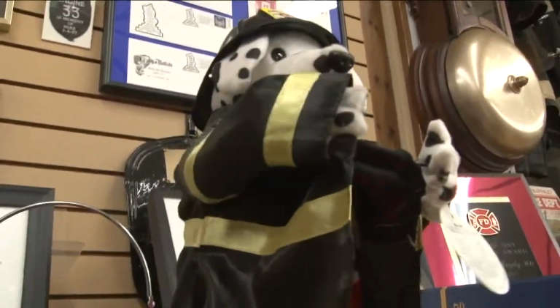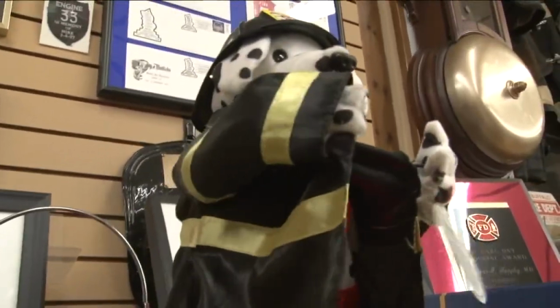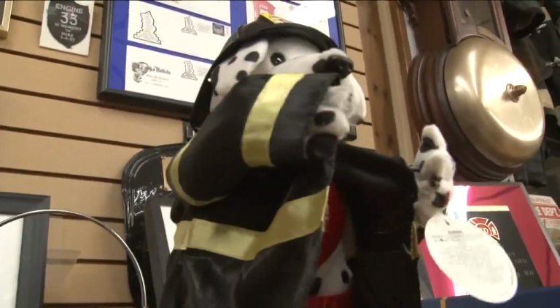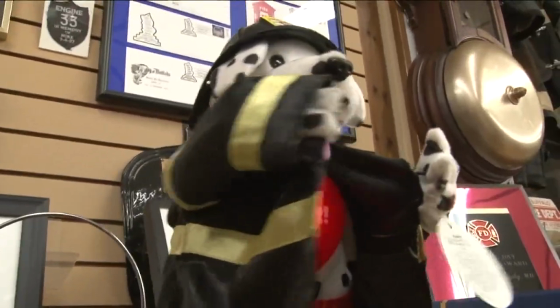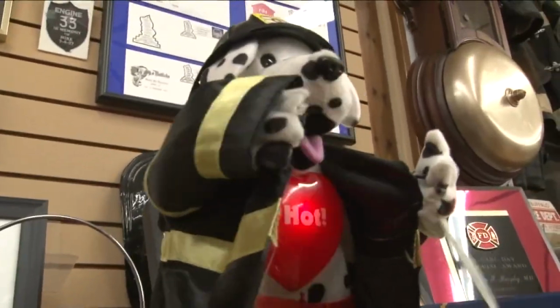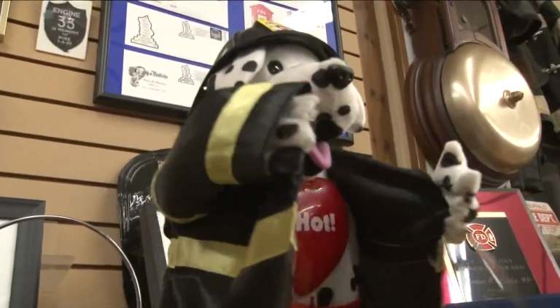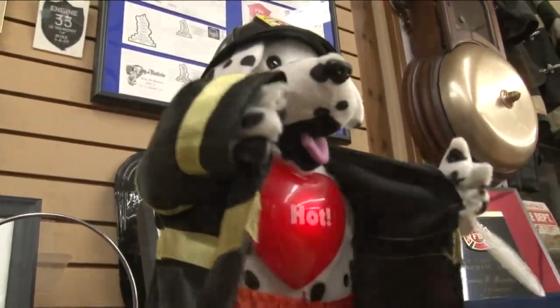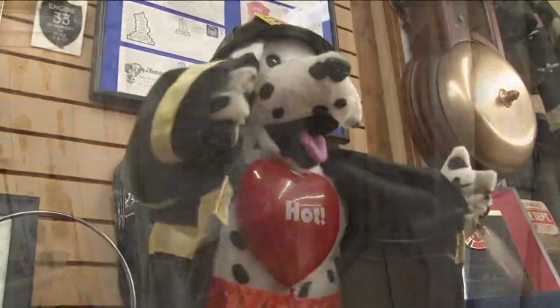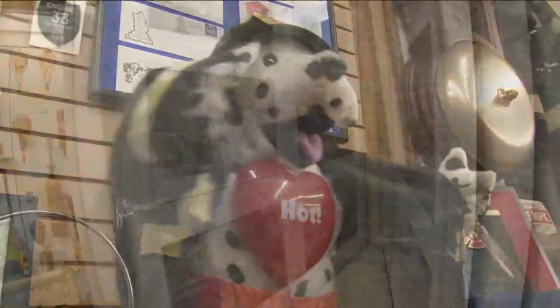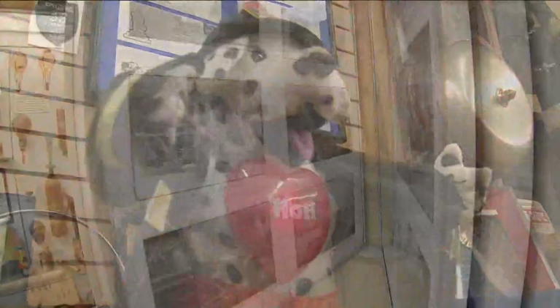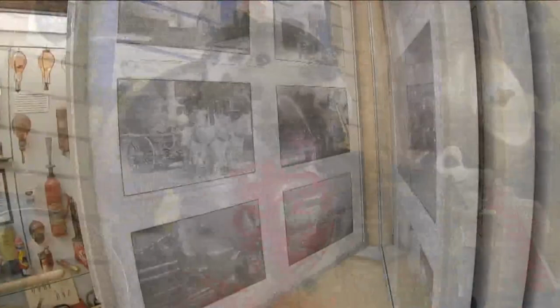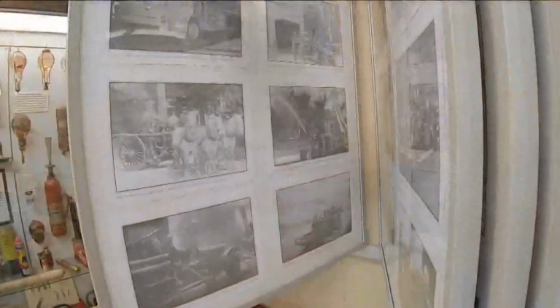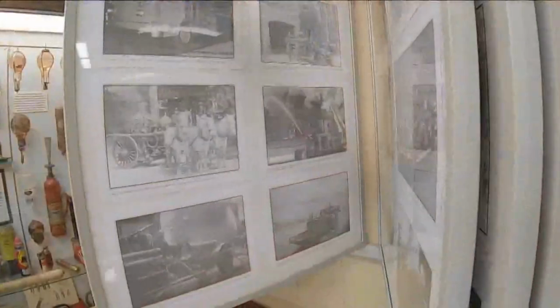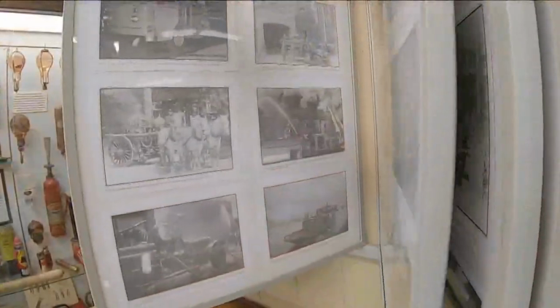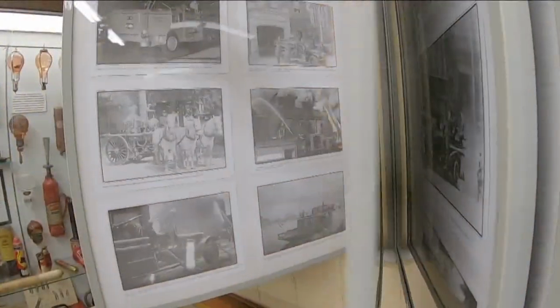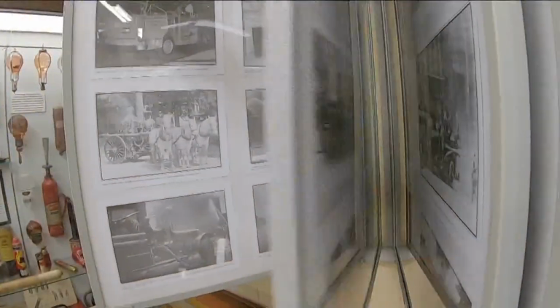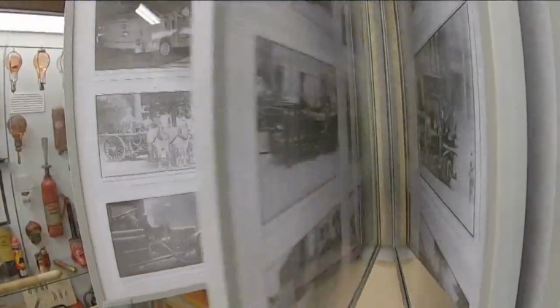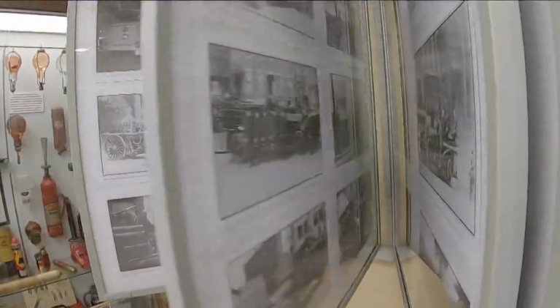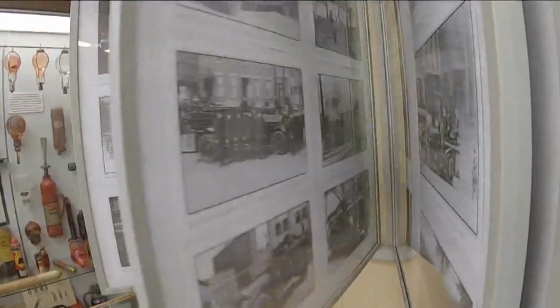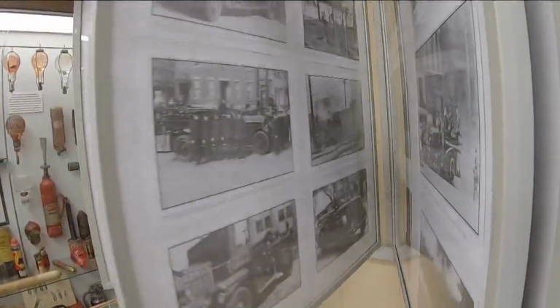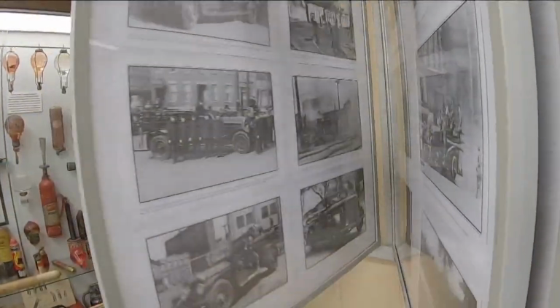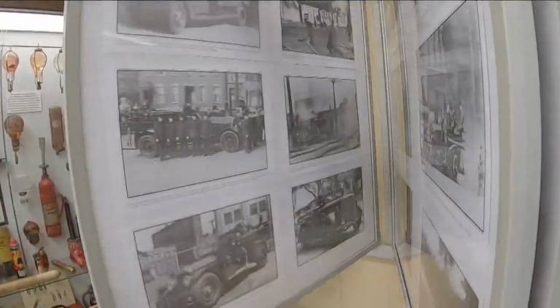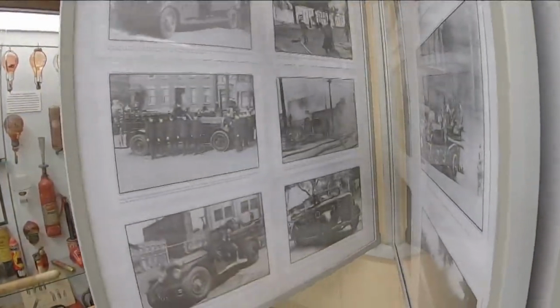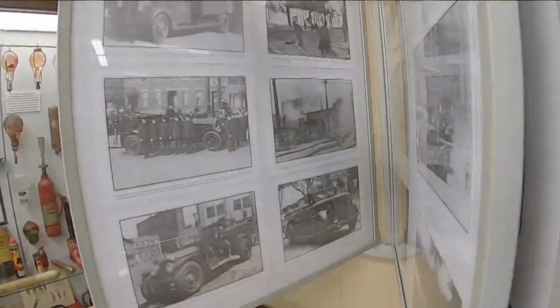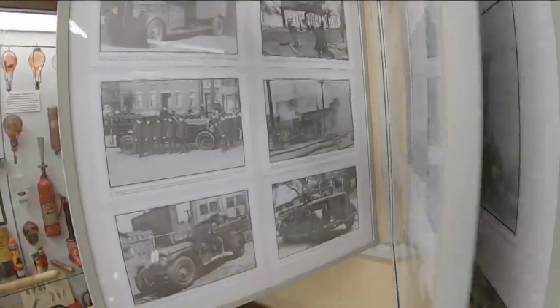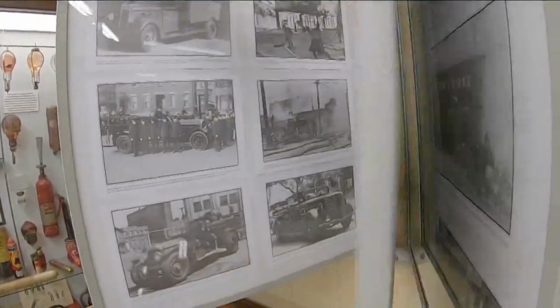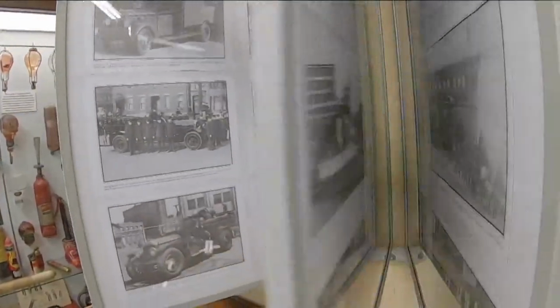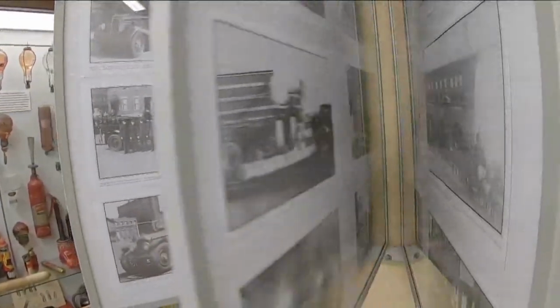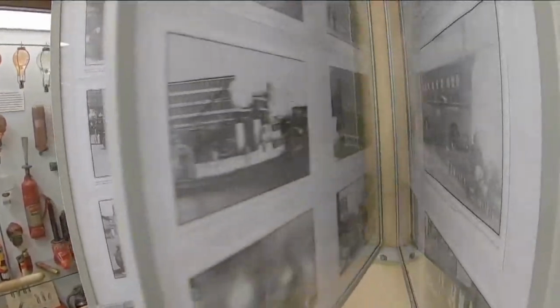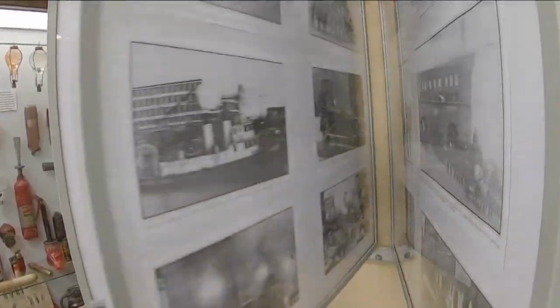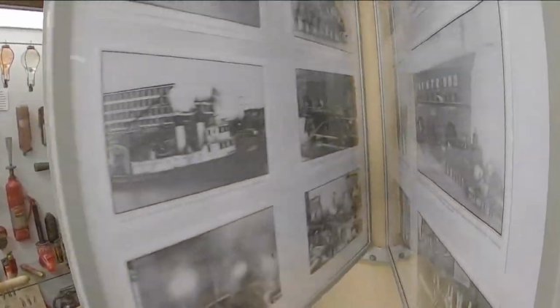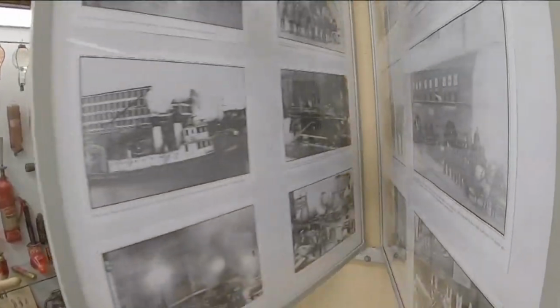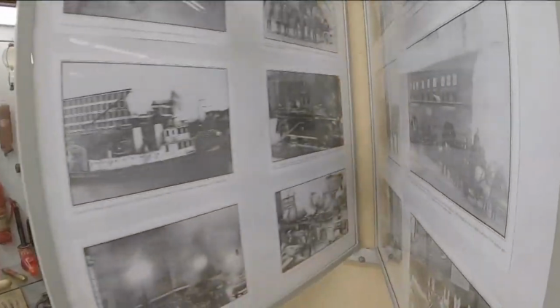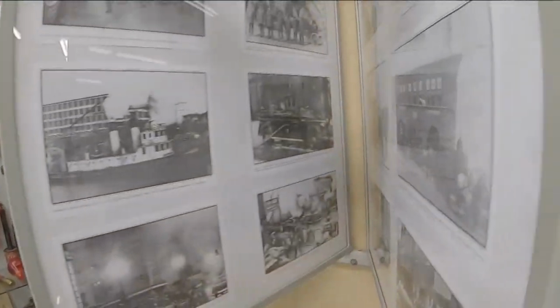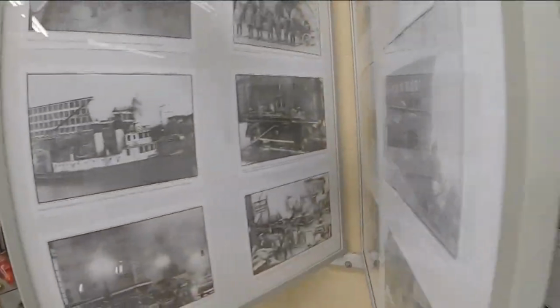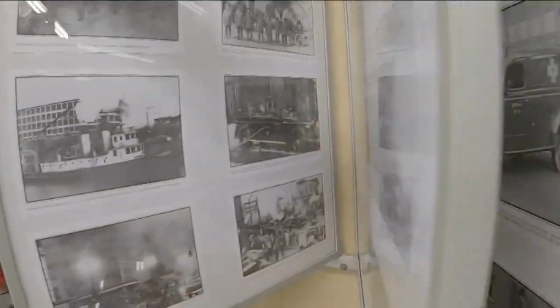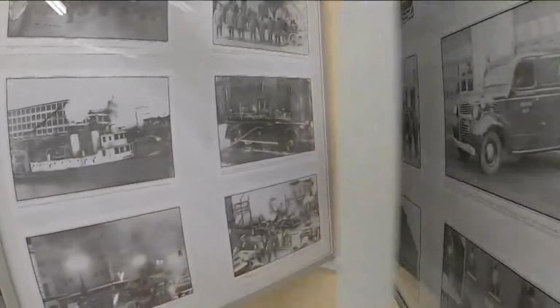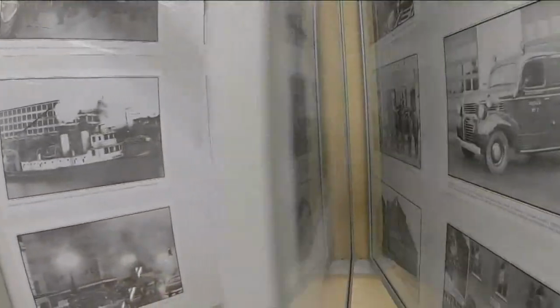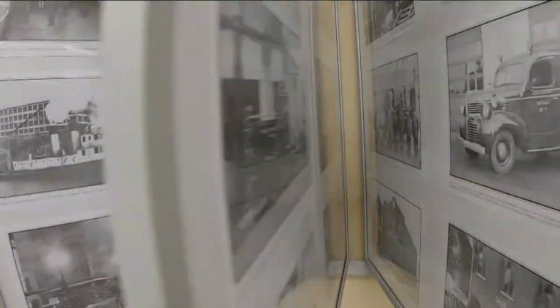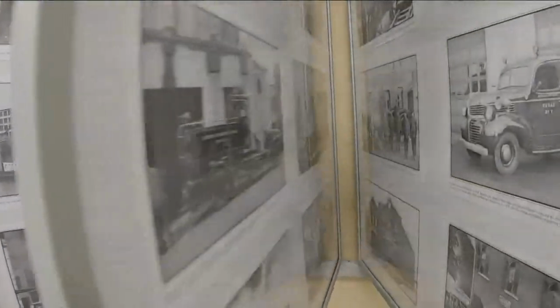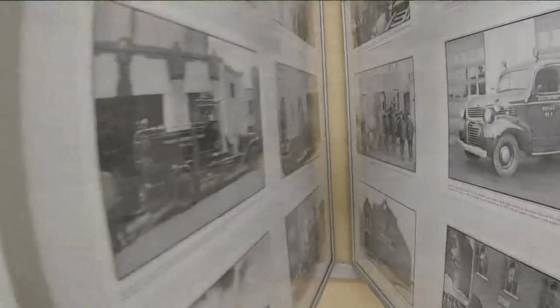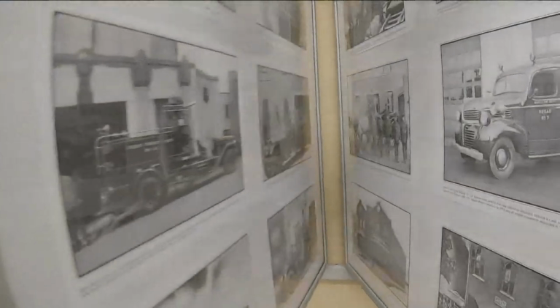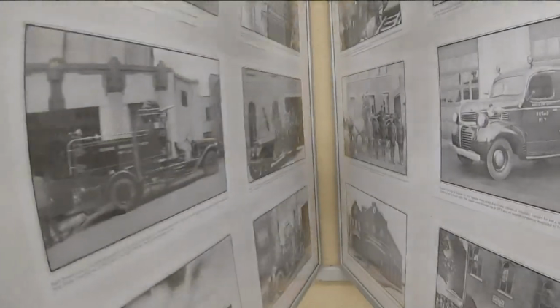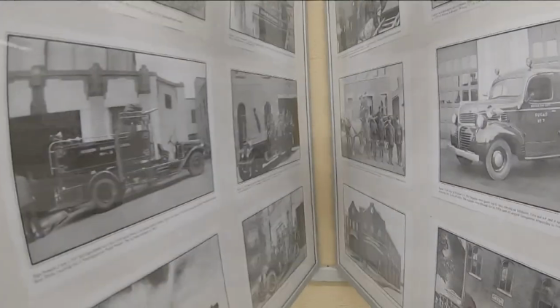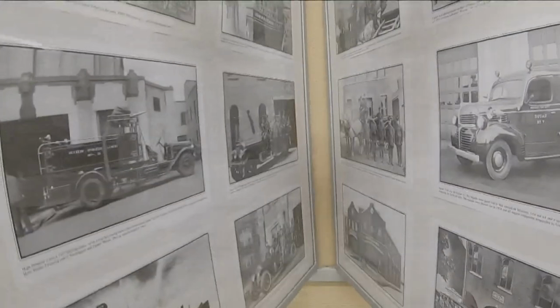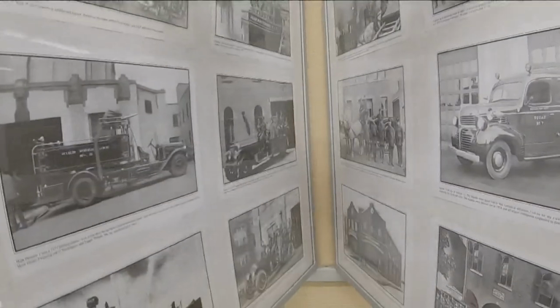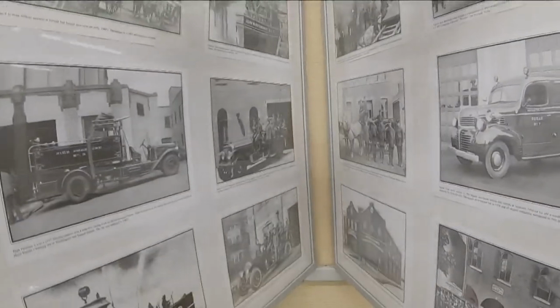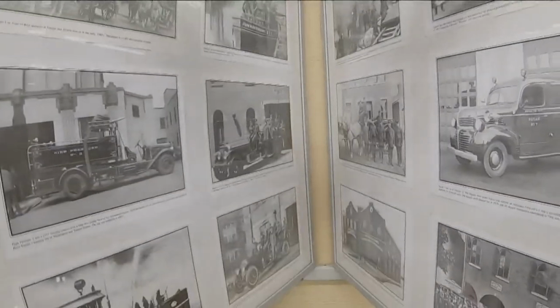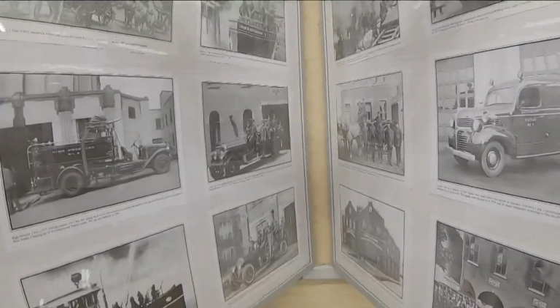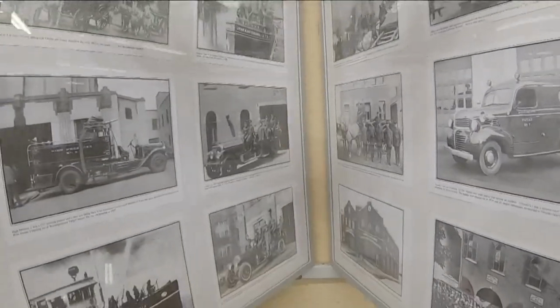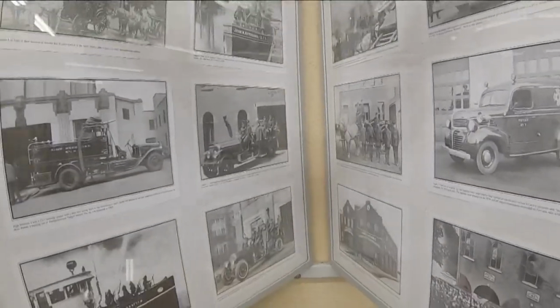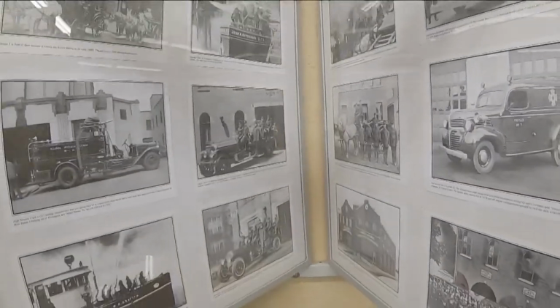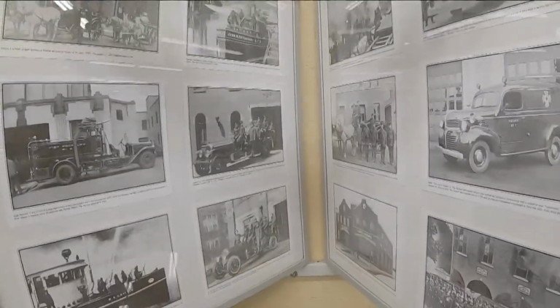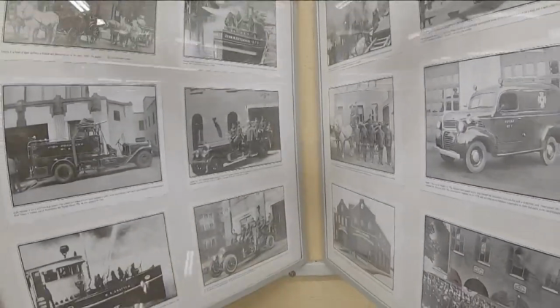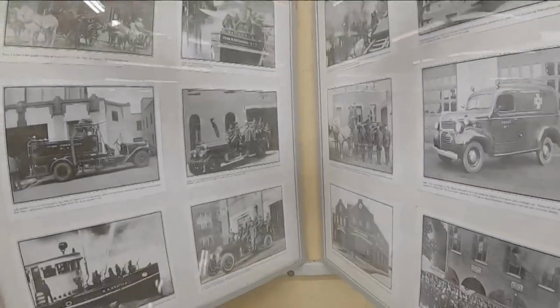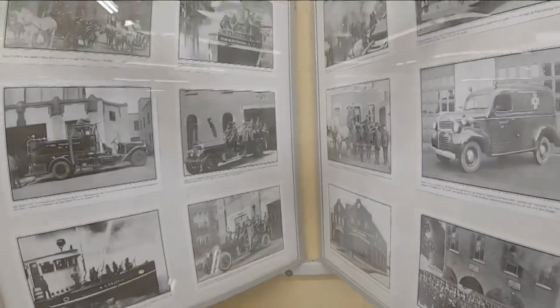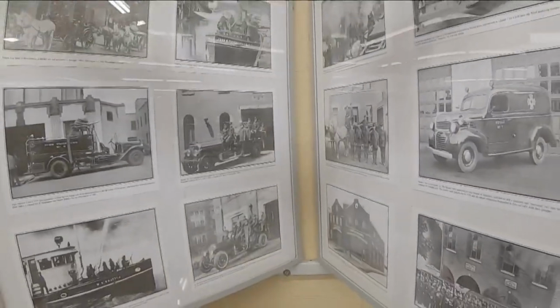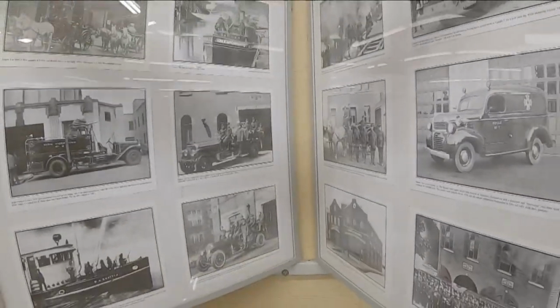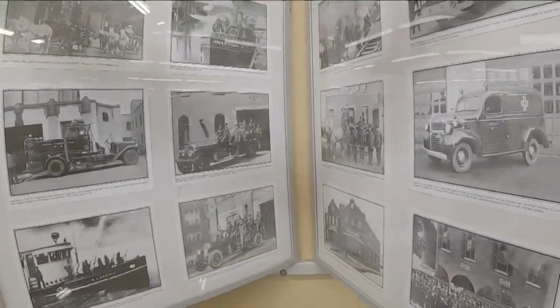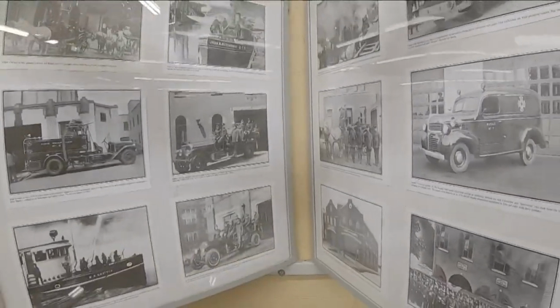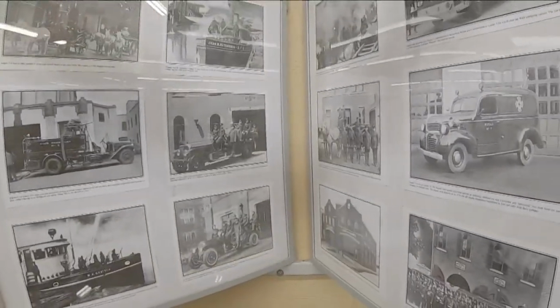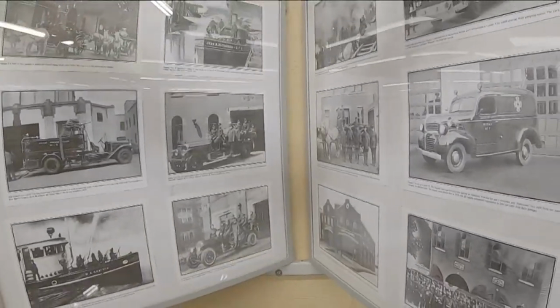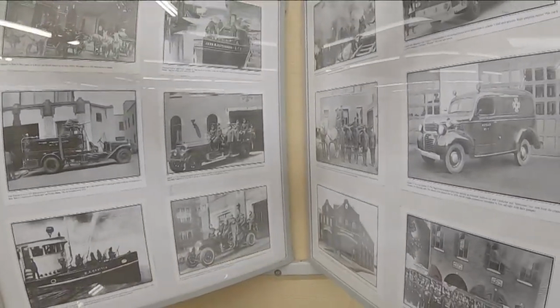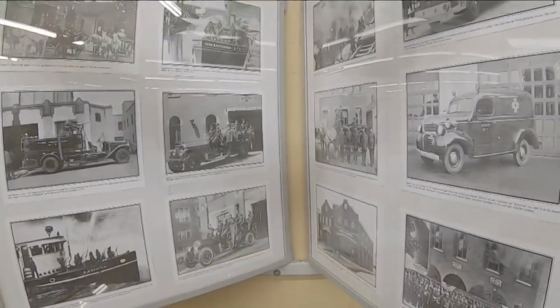What is your favorite find so far? Some of the past pictures that we had from the museum when it started.